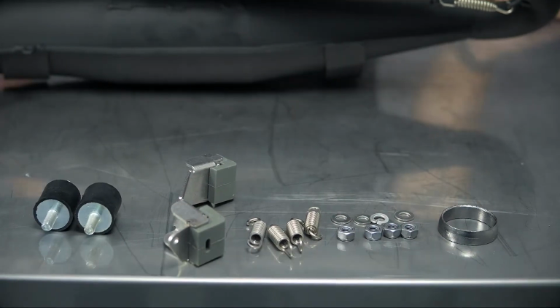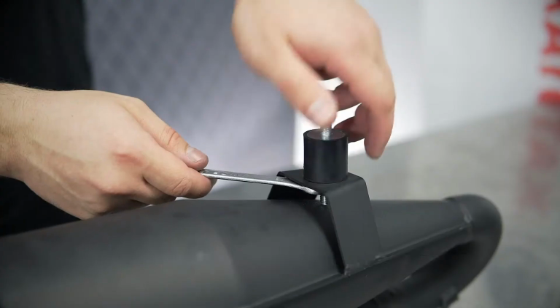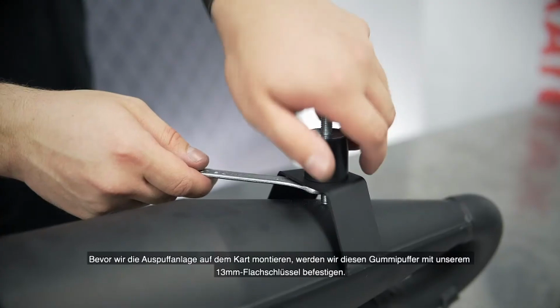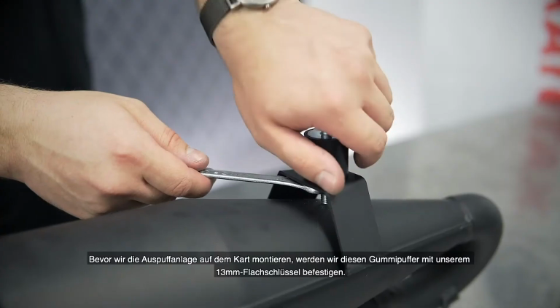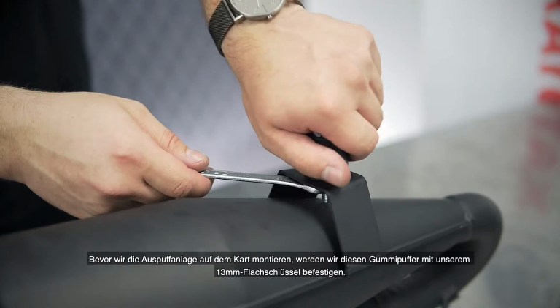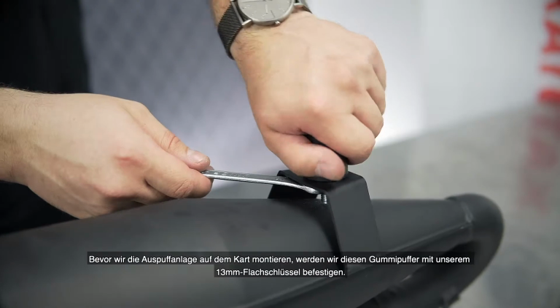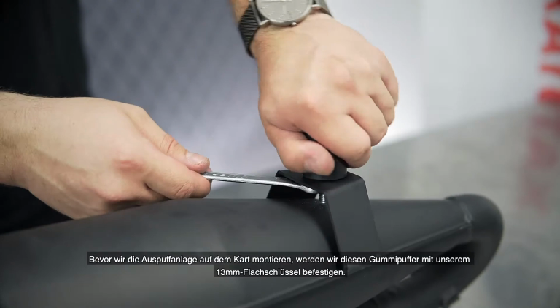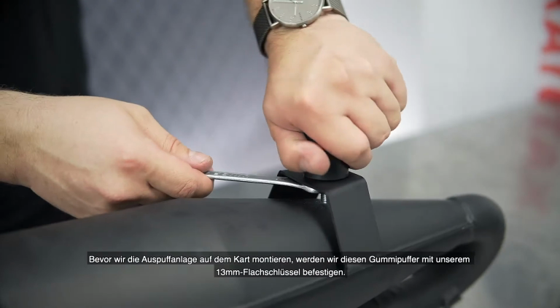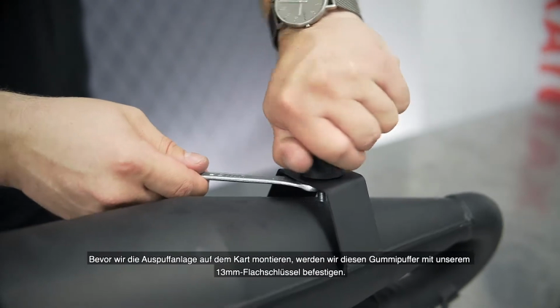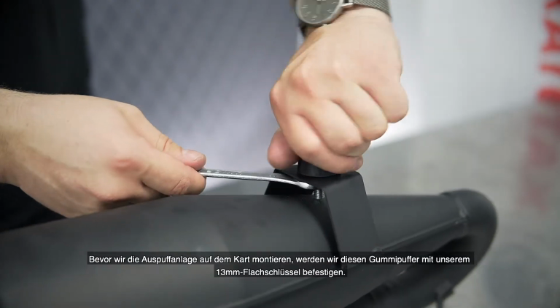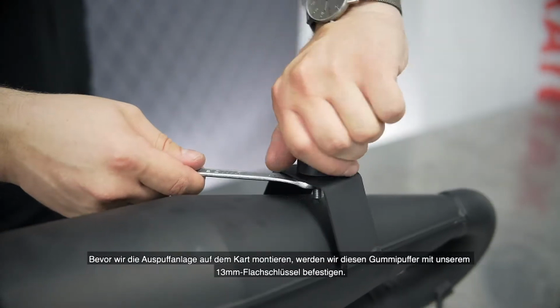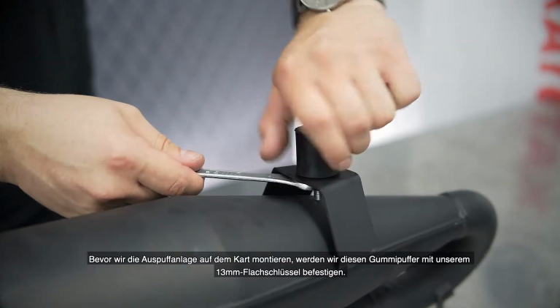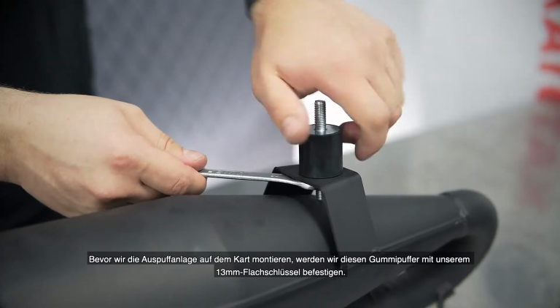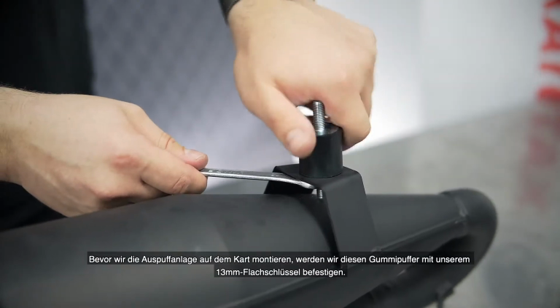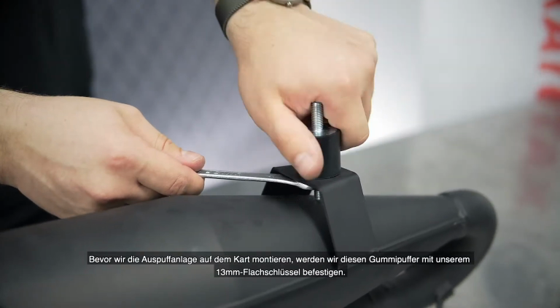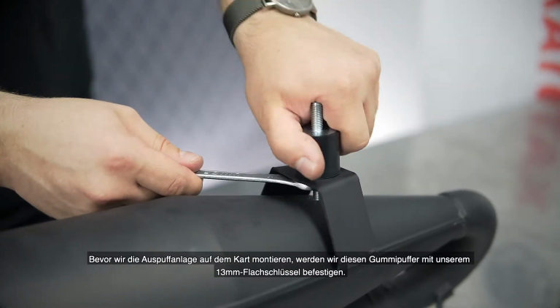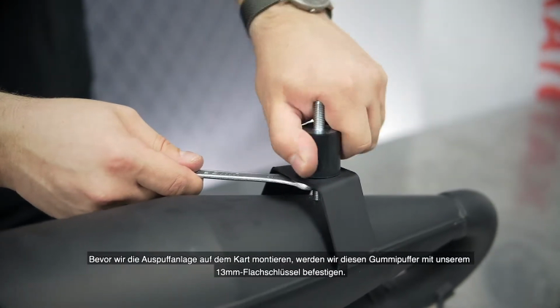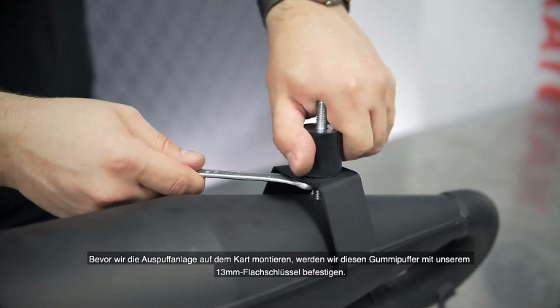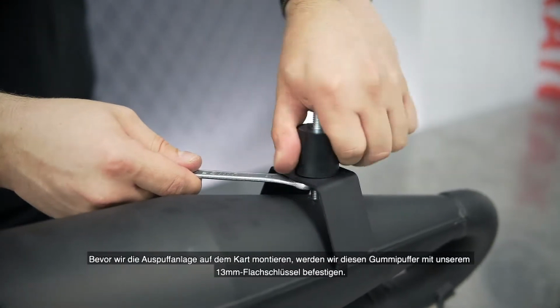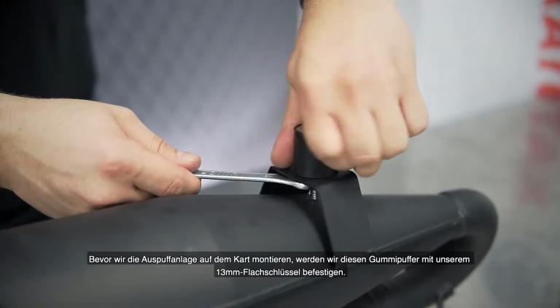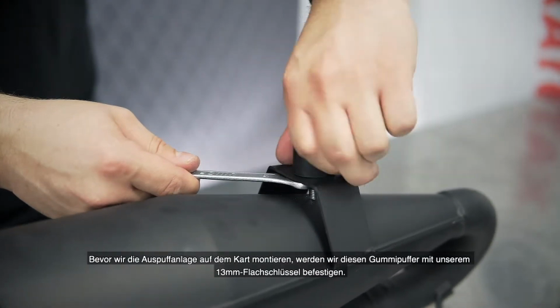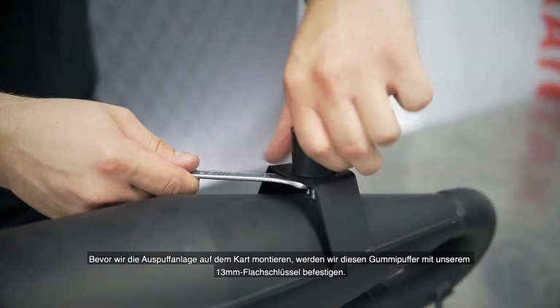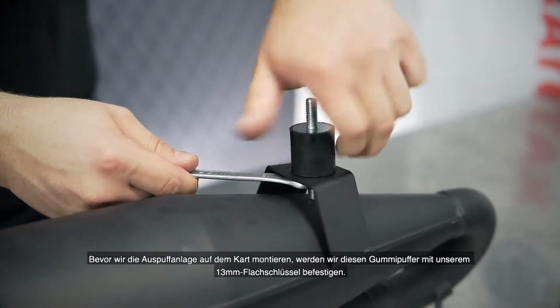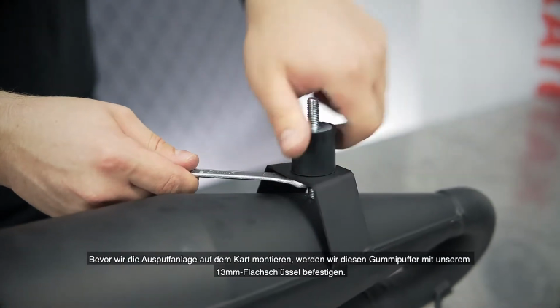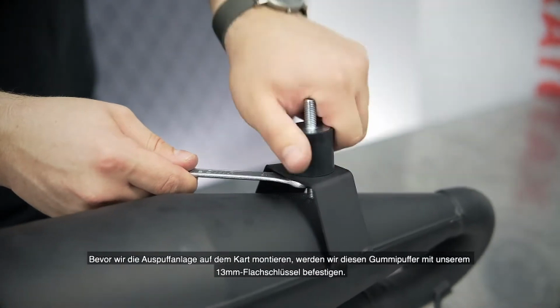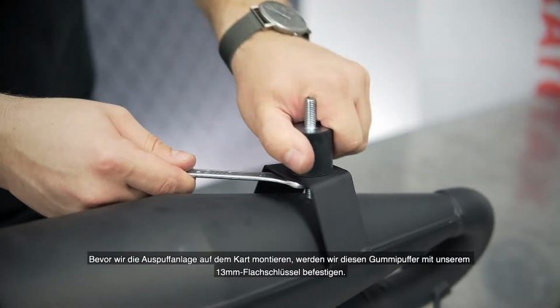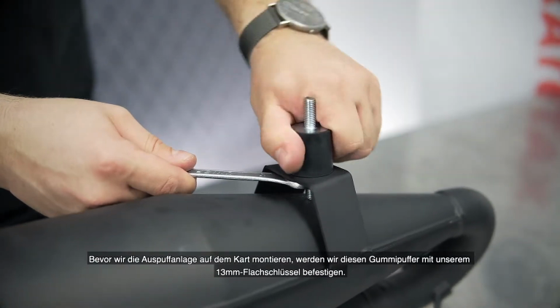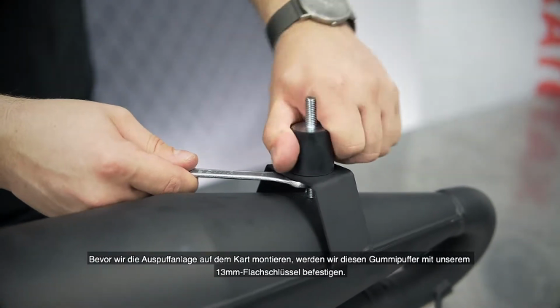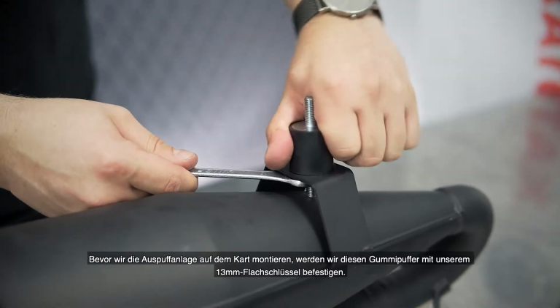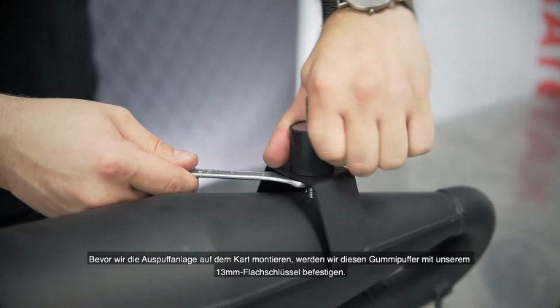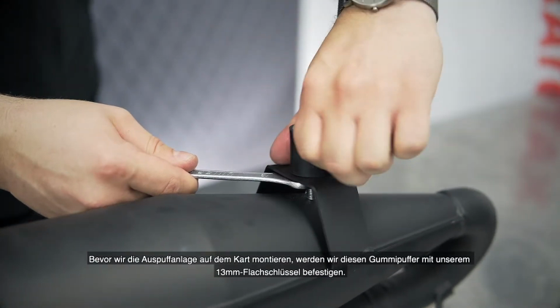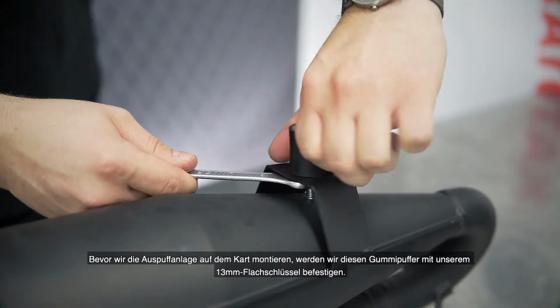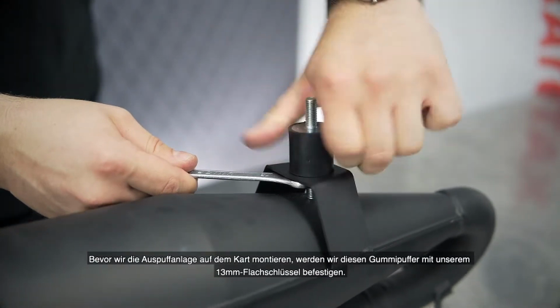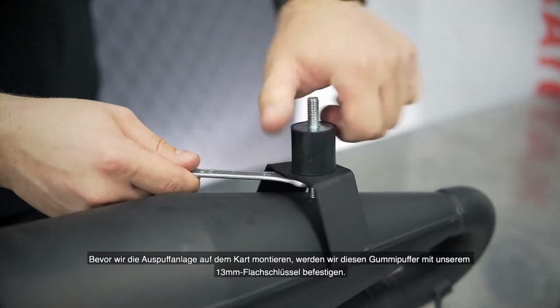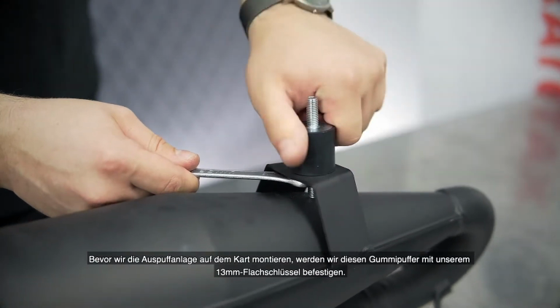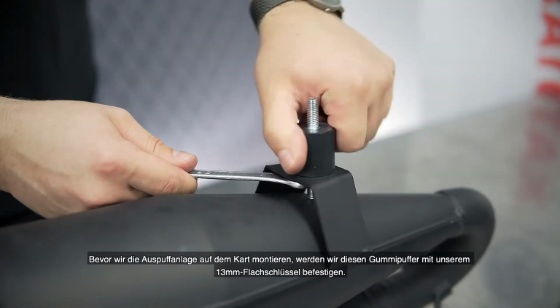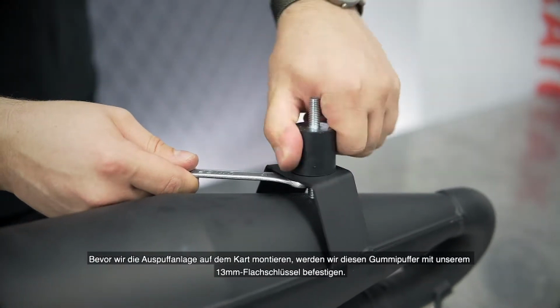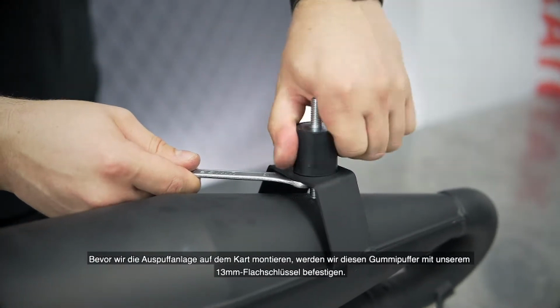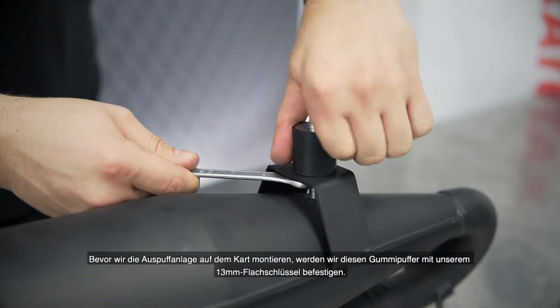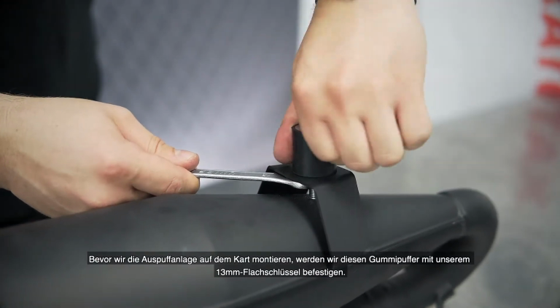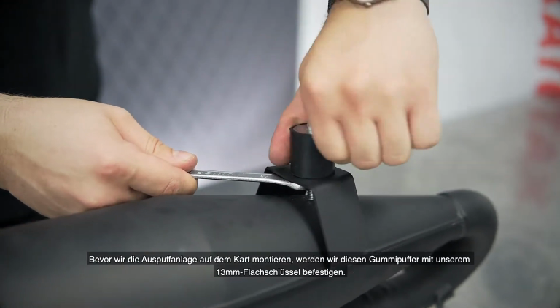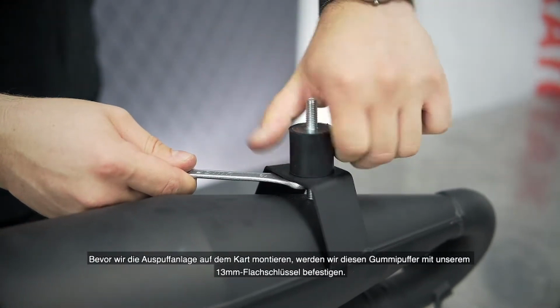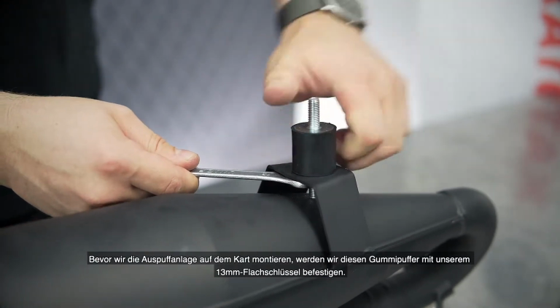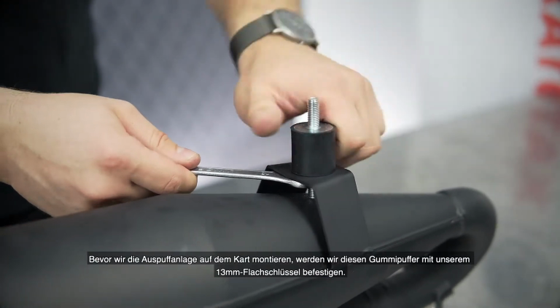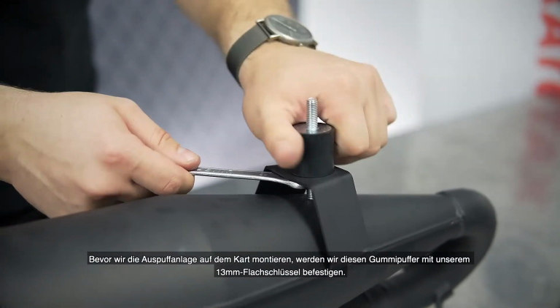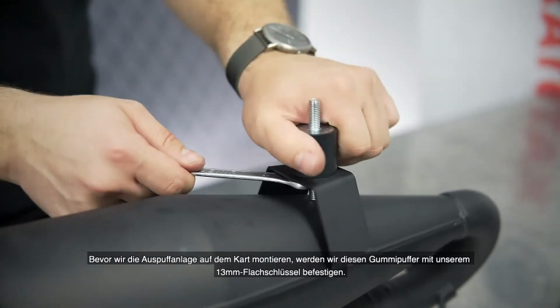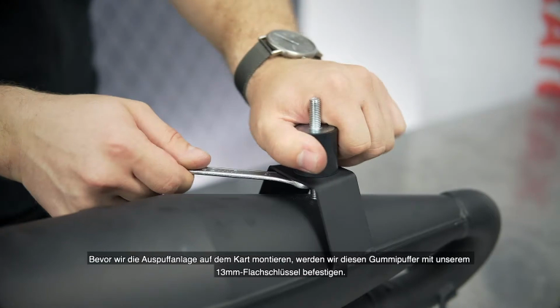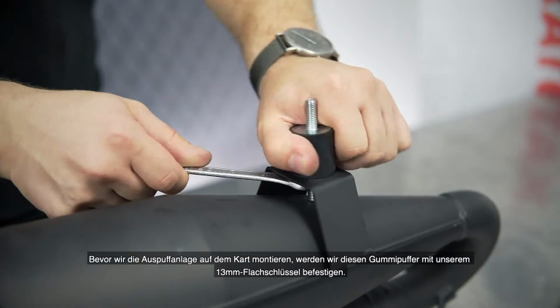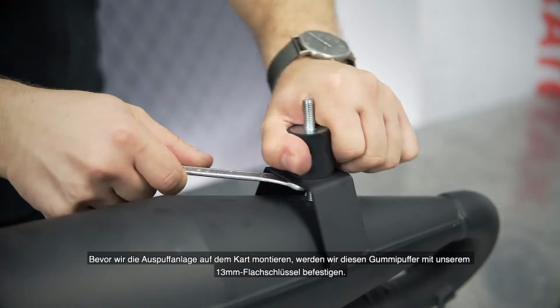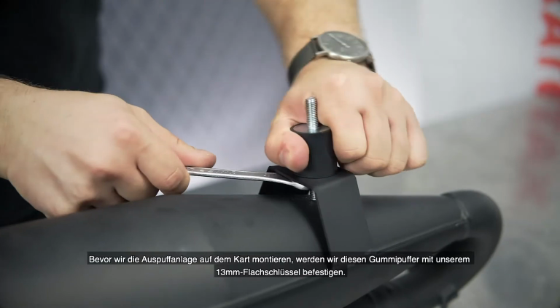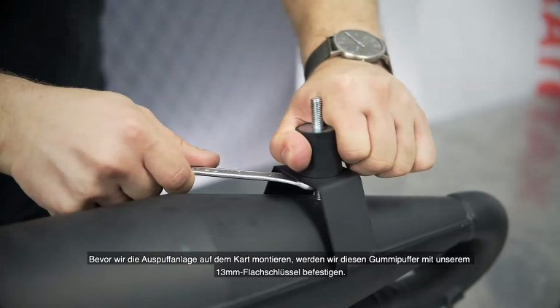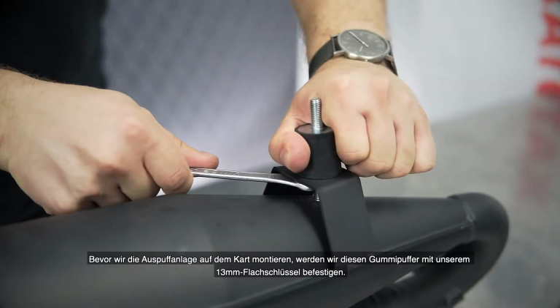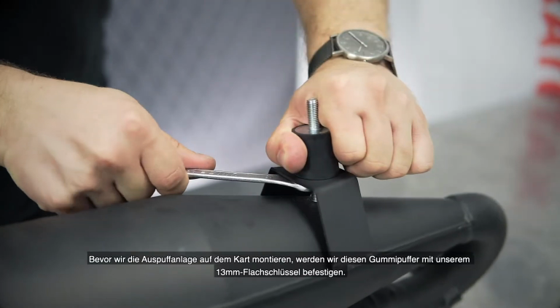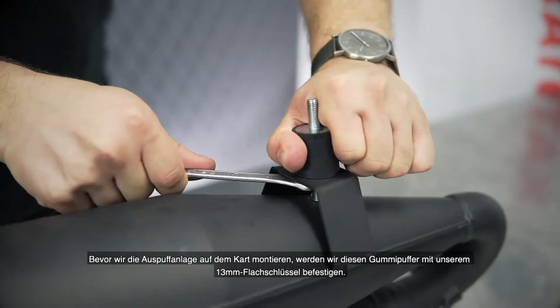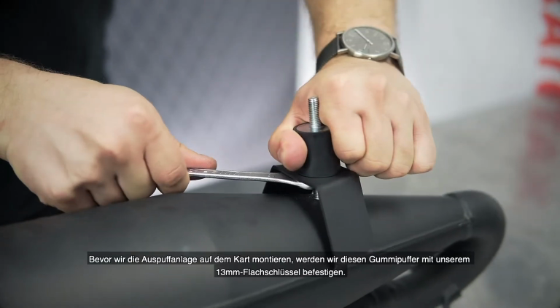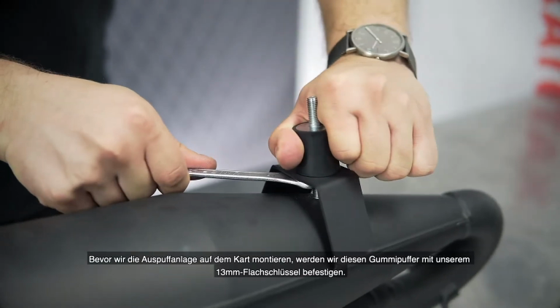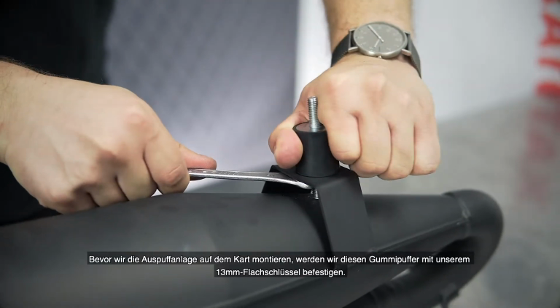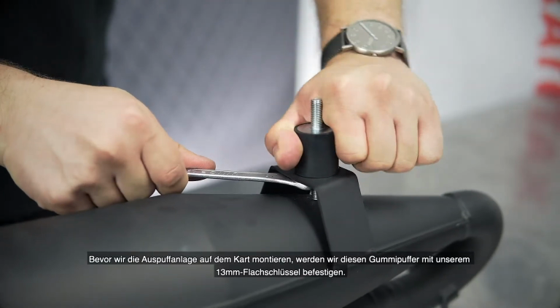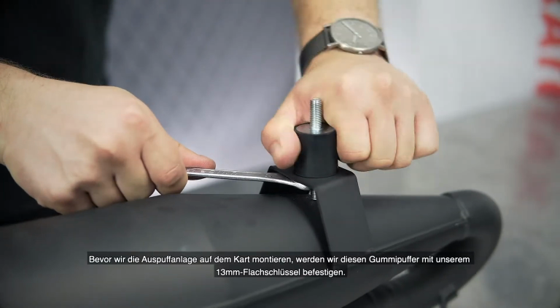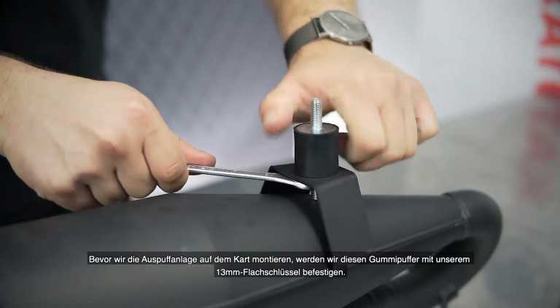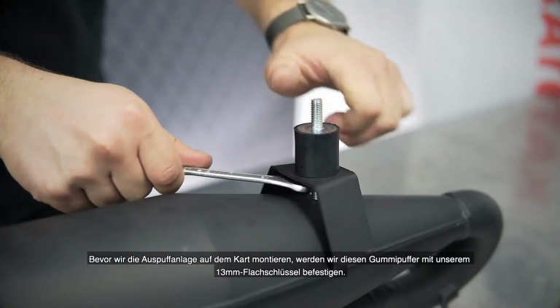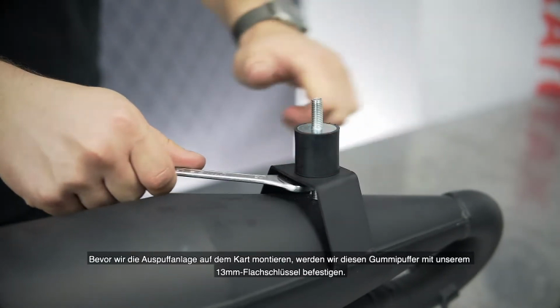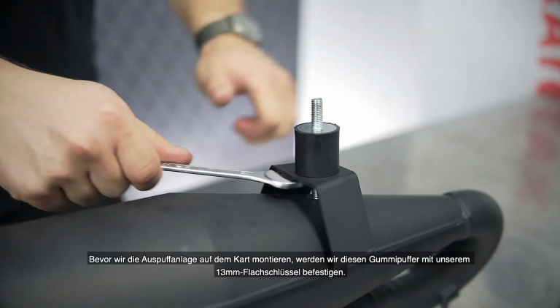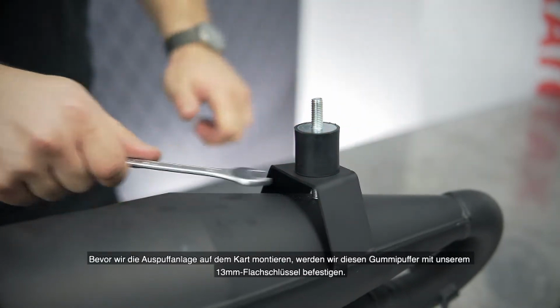Before we are mounting the exhaust system onto the kart we will fix this rubber buffer using a 13mm flat spanner.